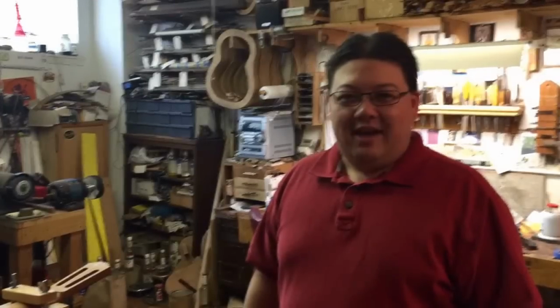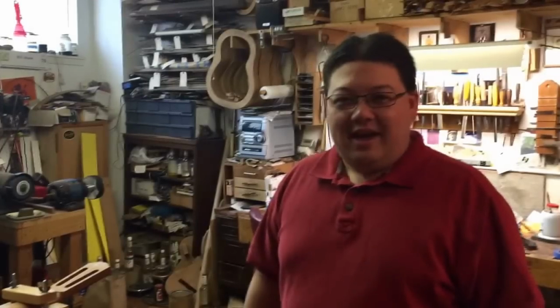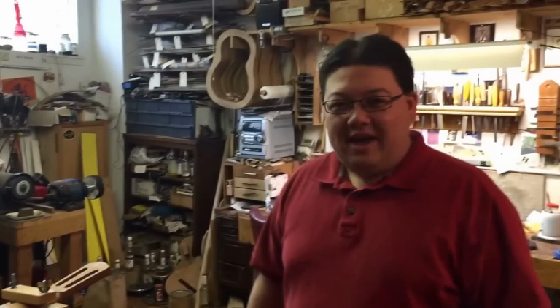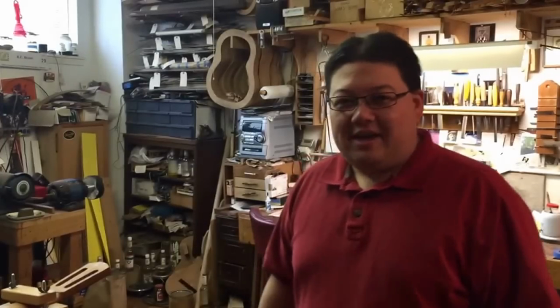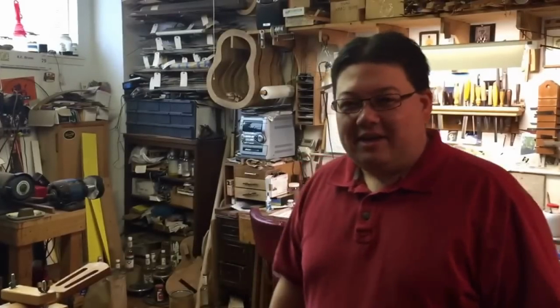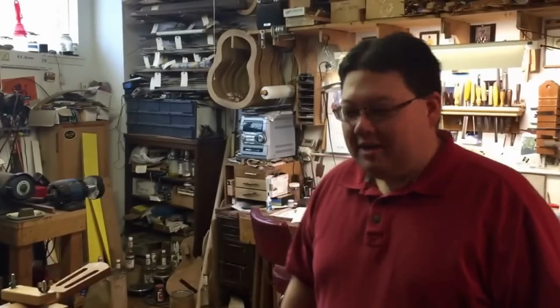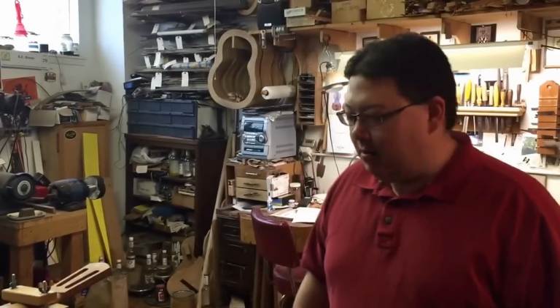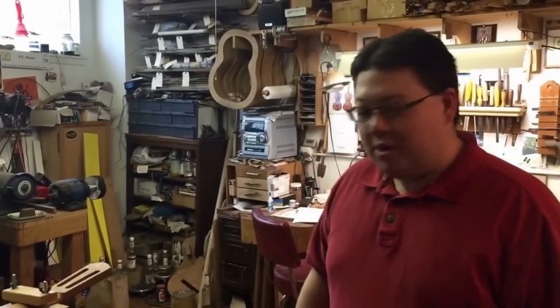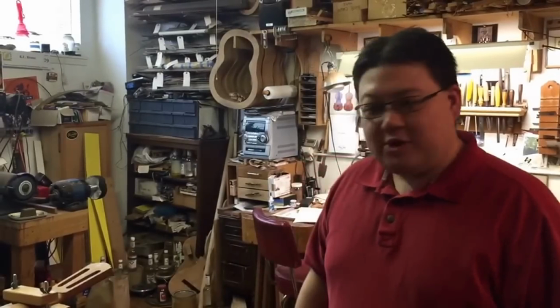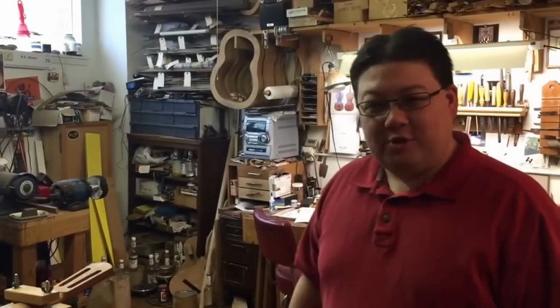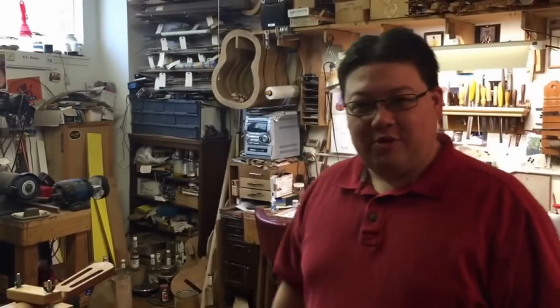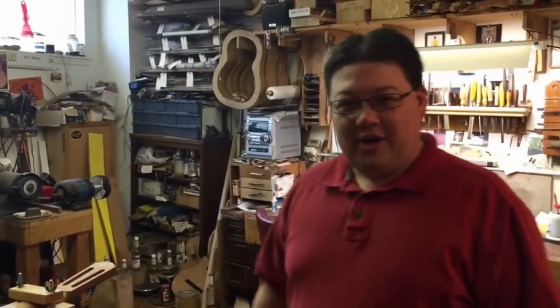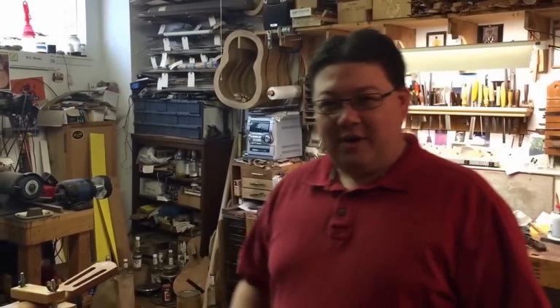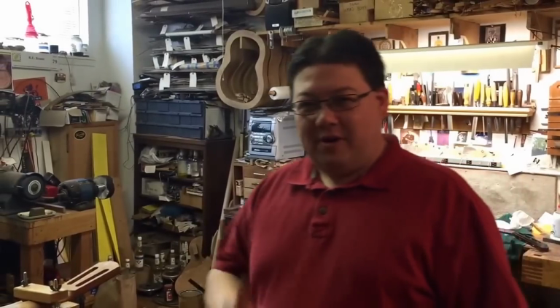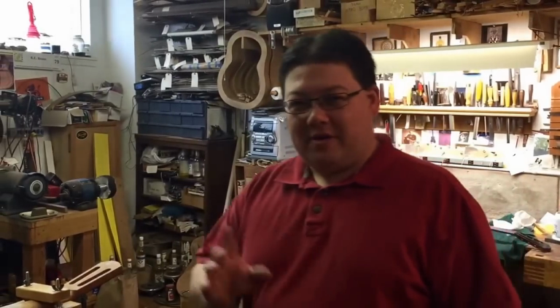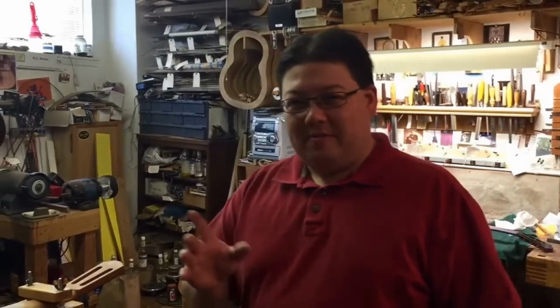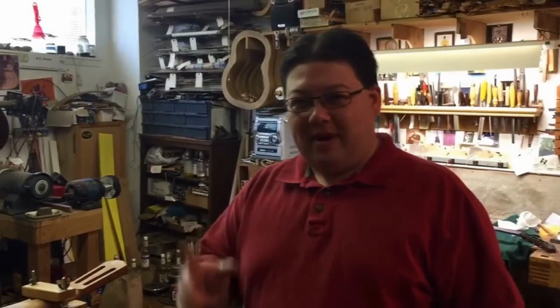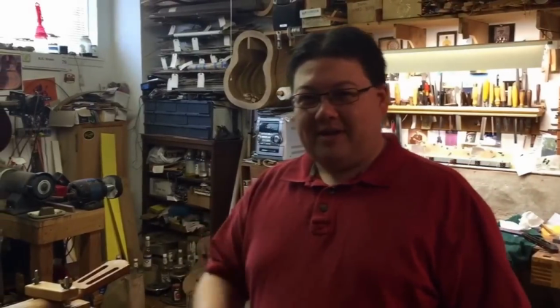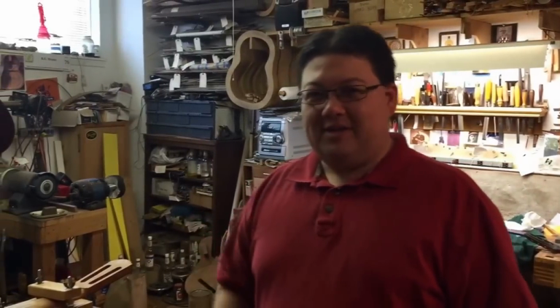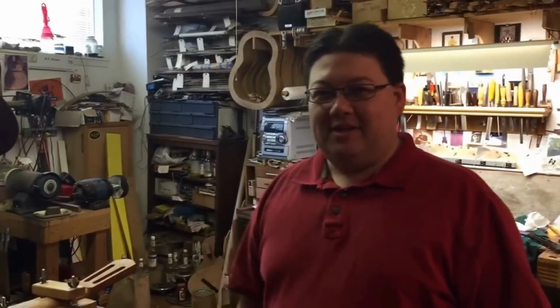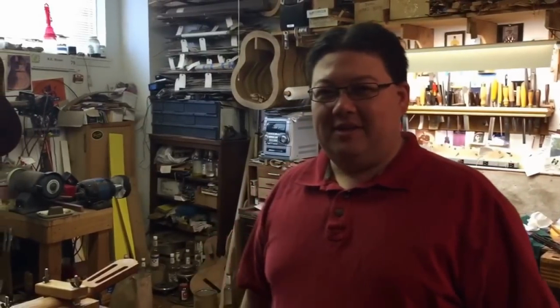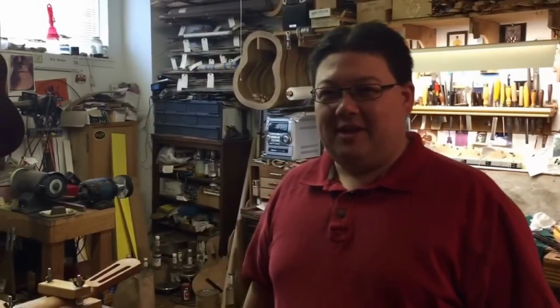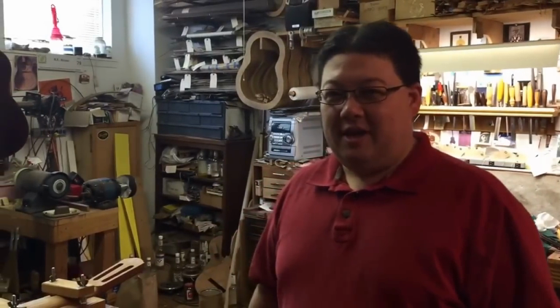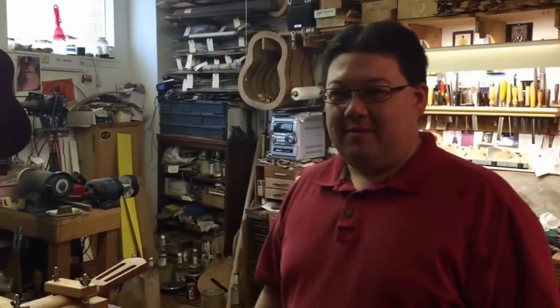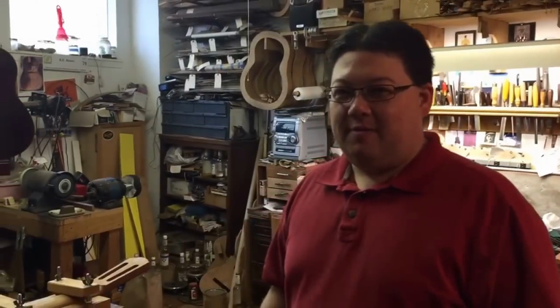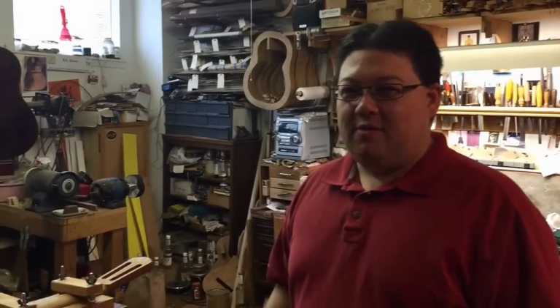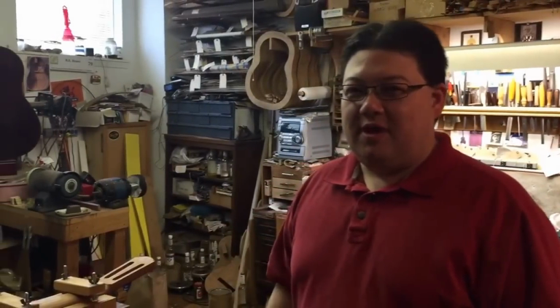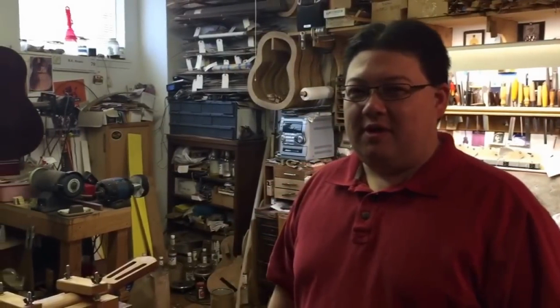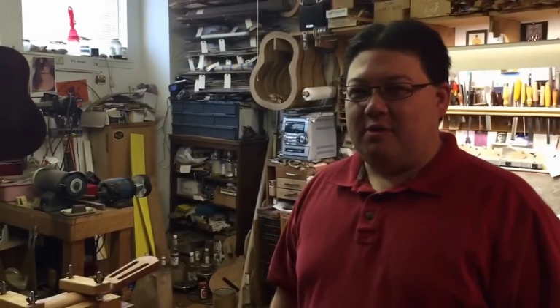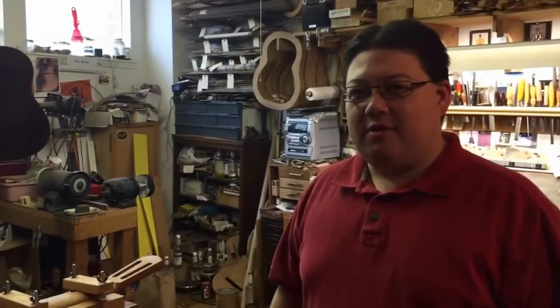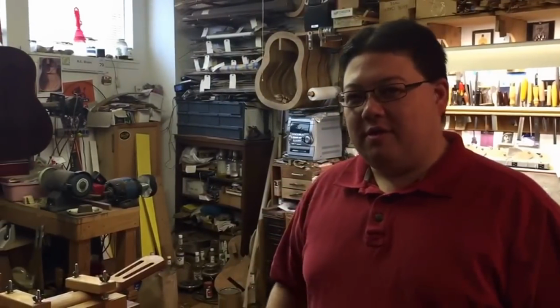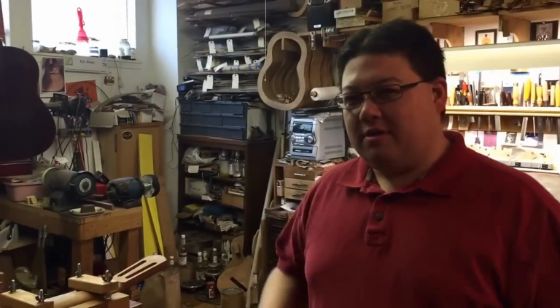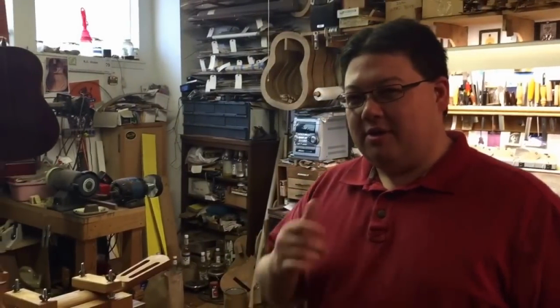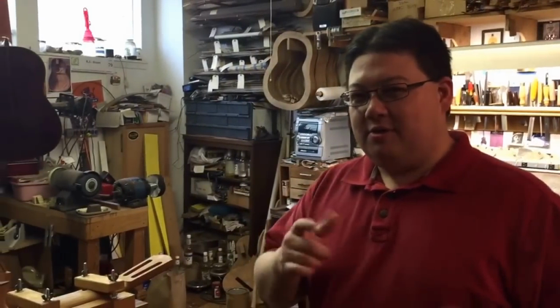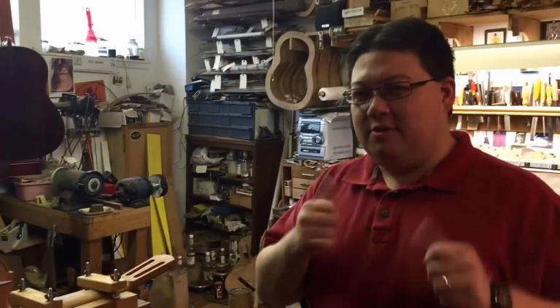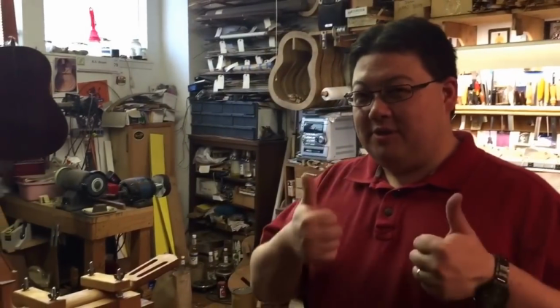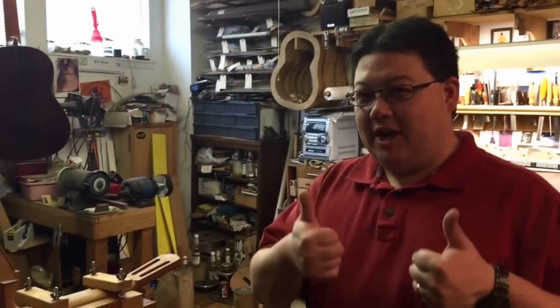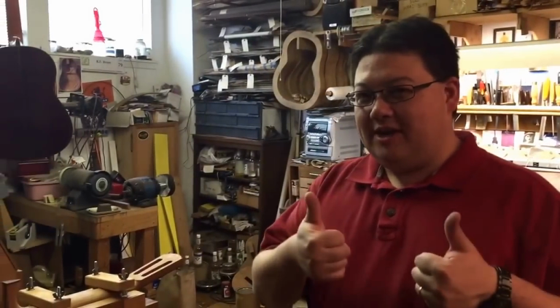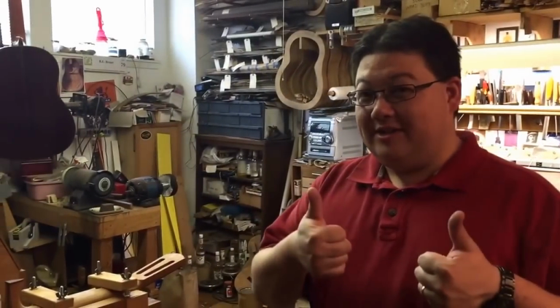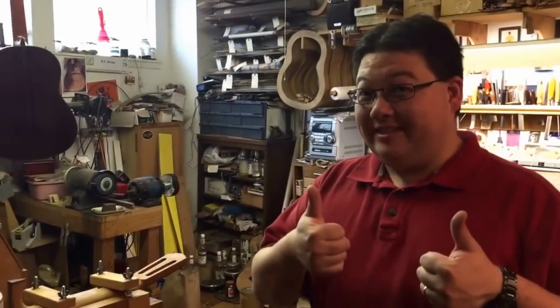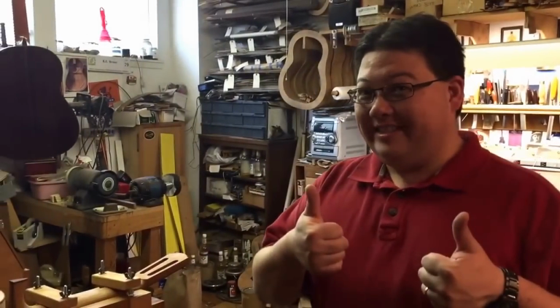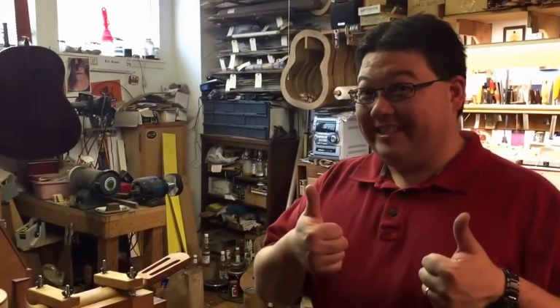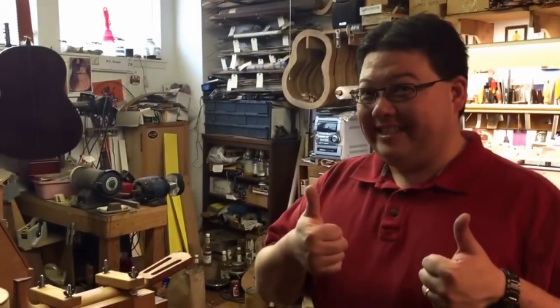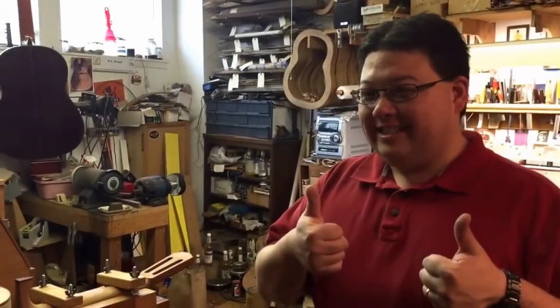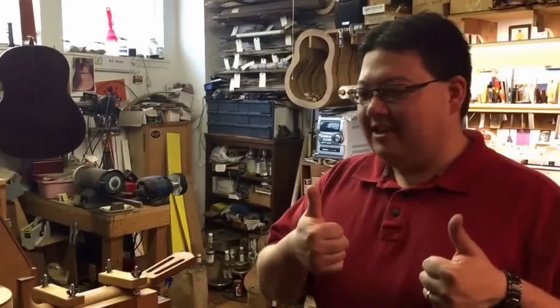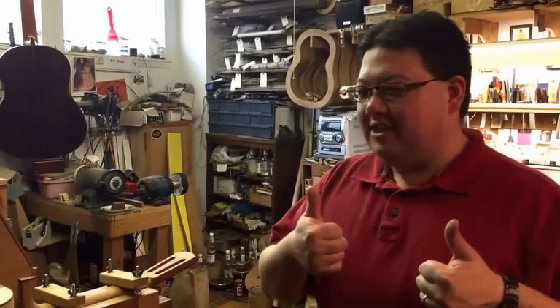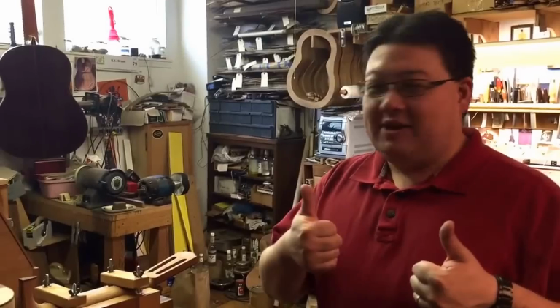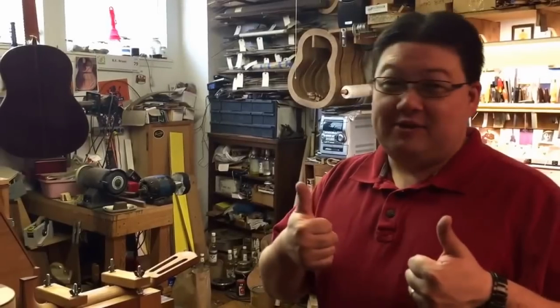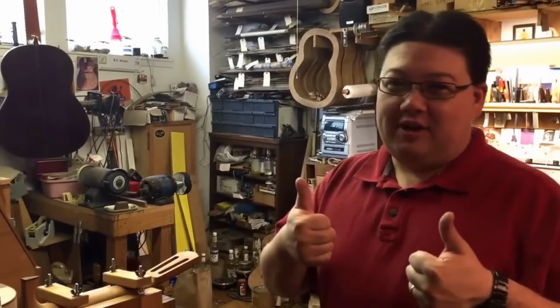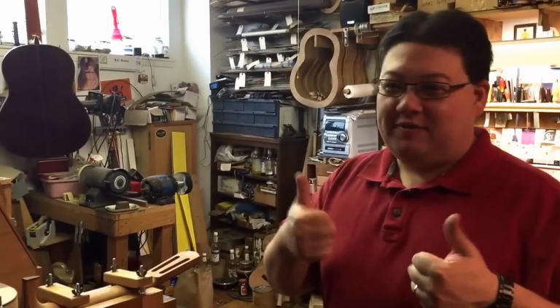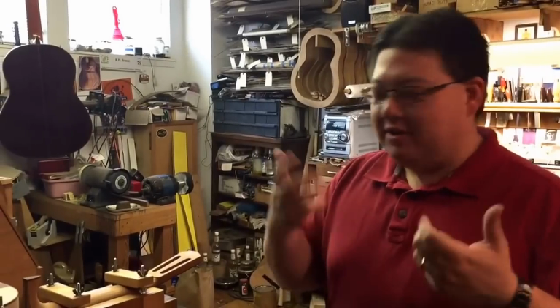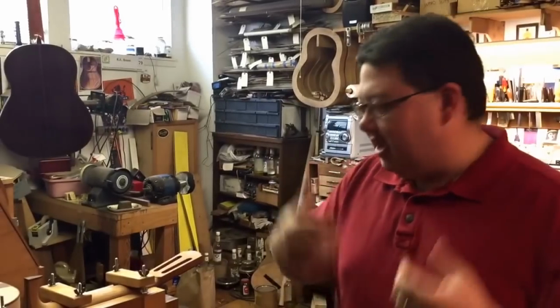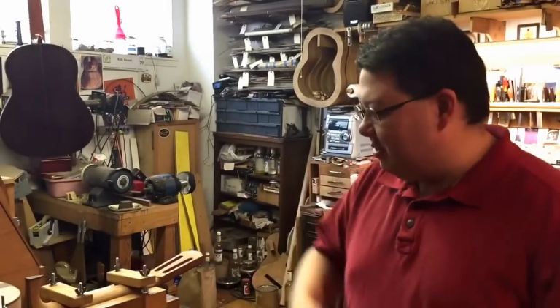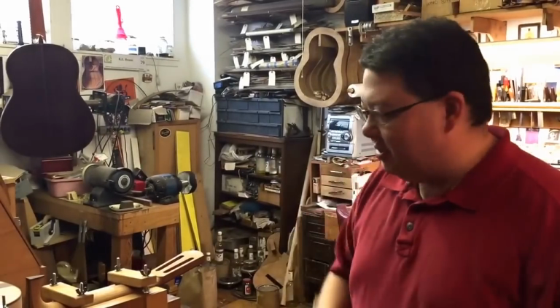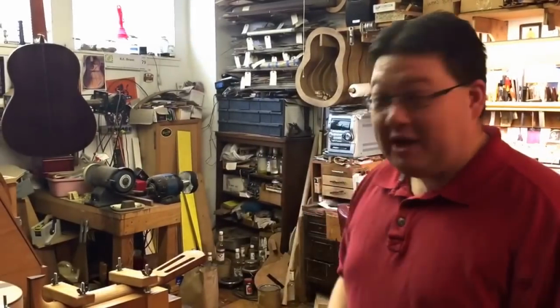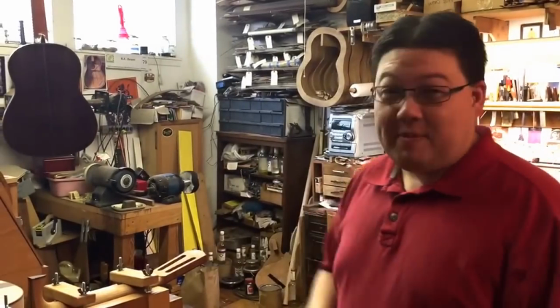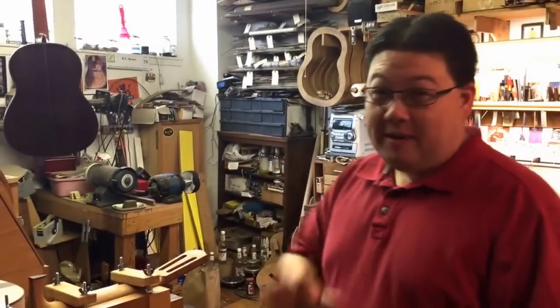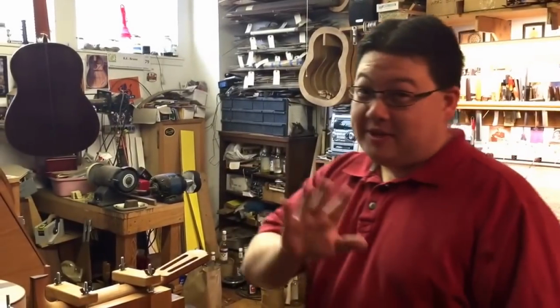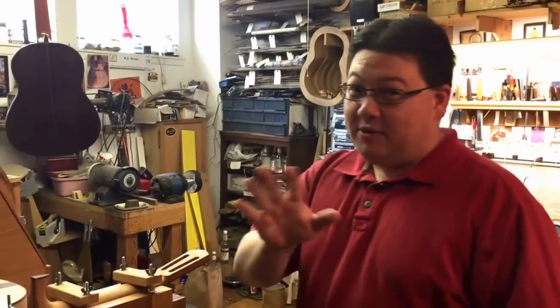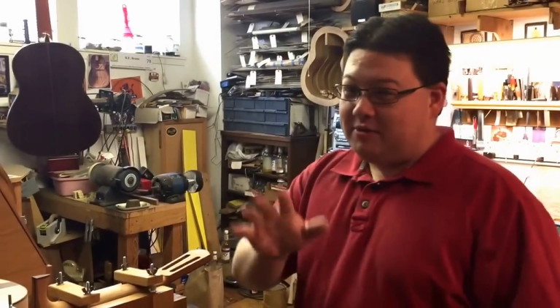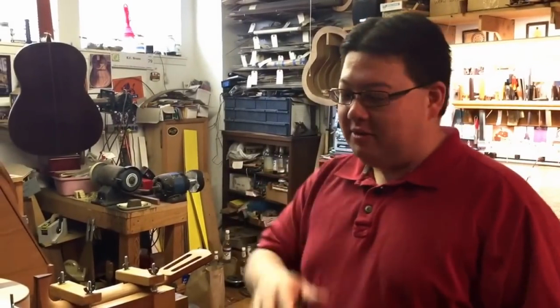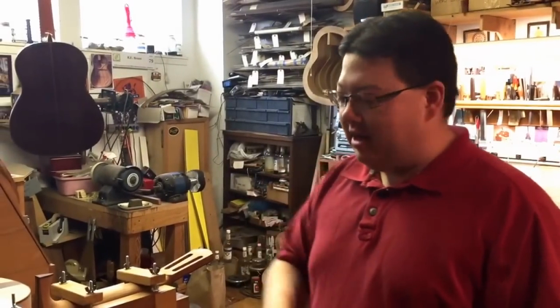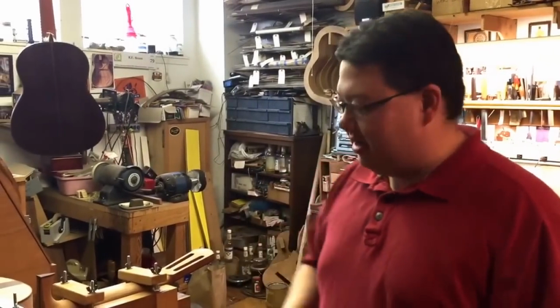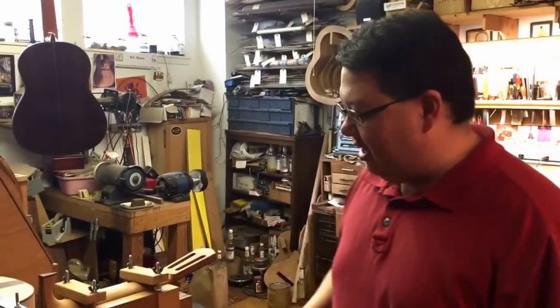Hey, I'm Marshall Brunet. Welcome back to ME Brunet Luthier, the YouTube channel. That was awful. Anyways, I promise I won't do that again.